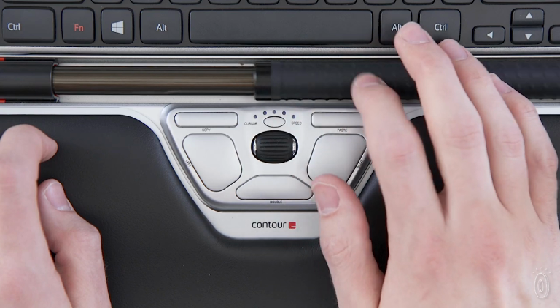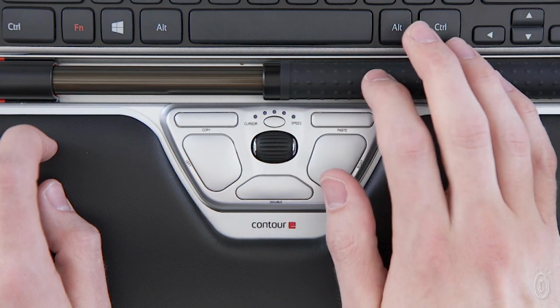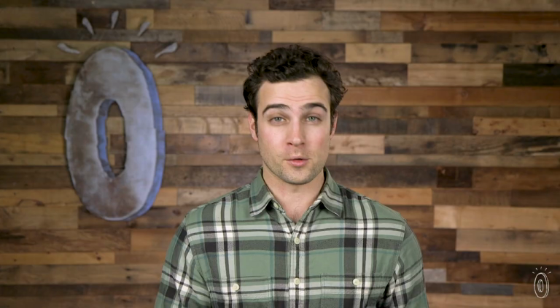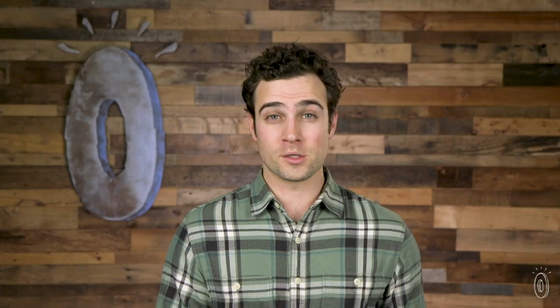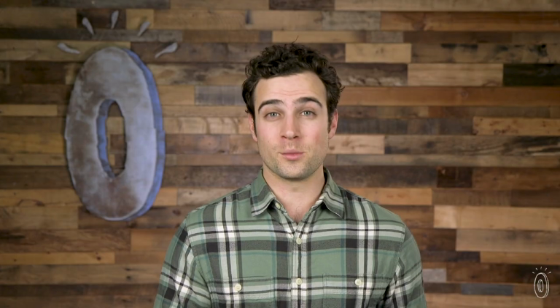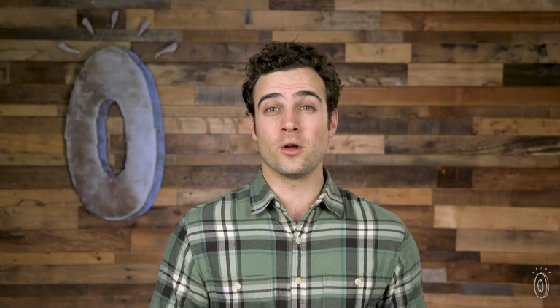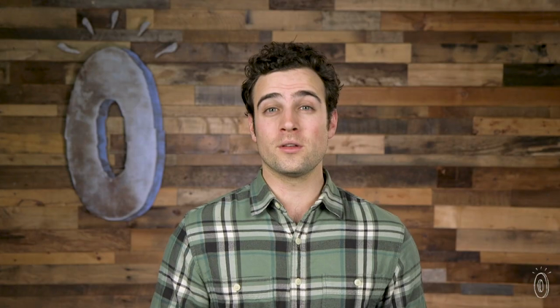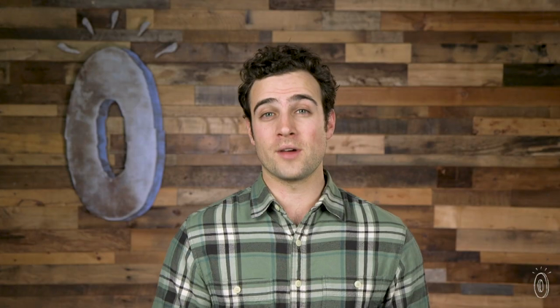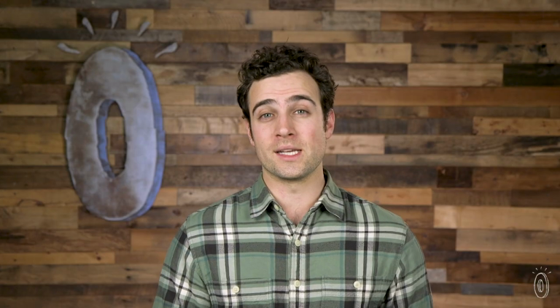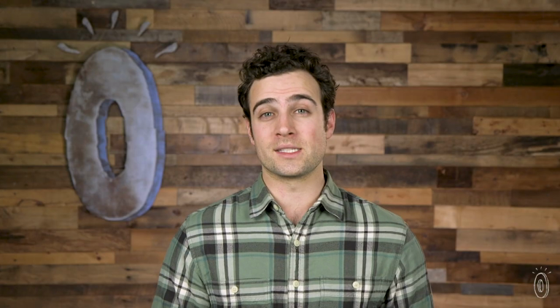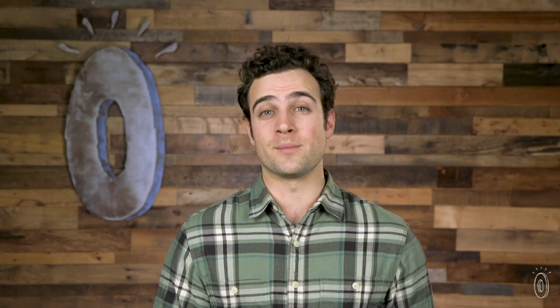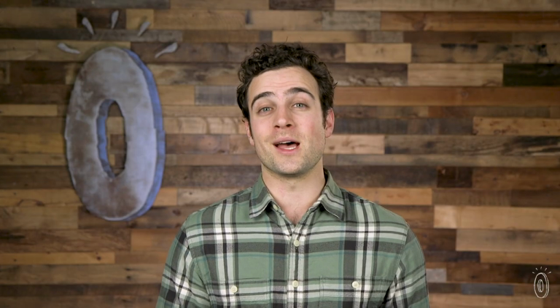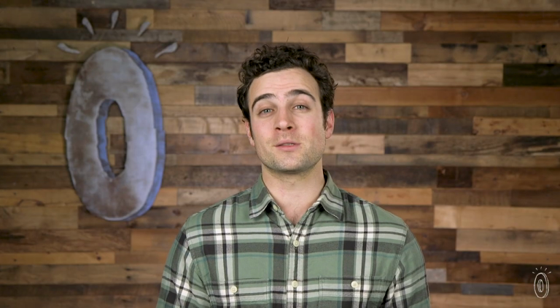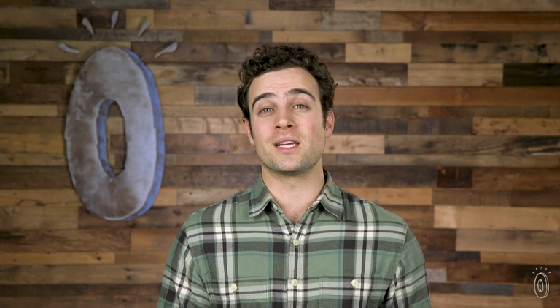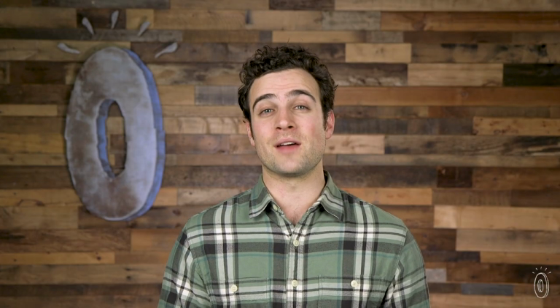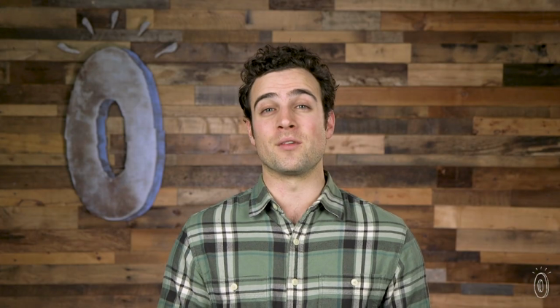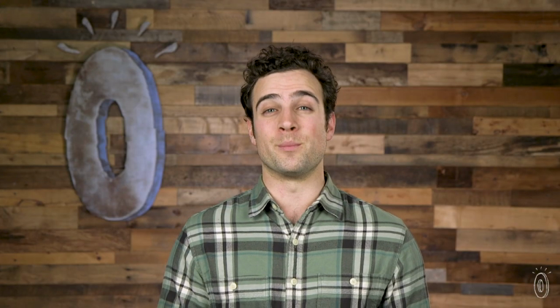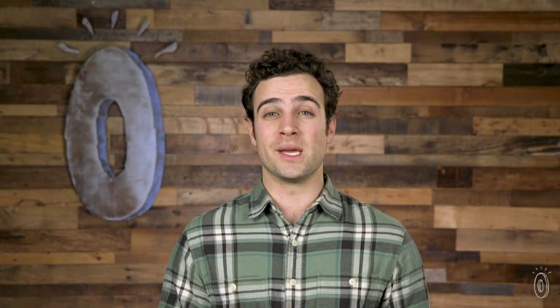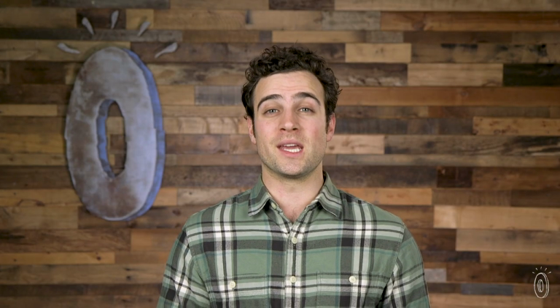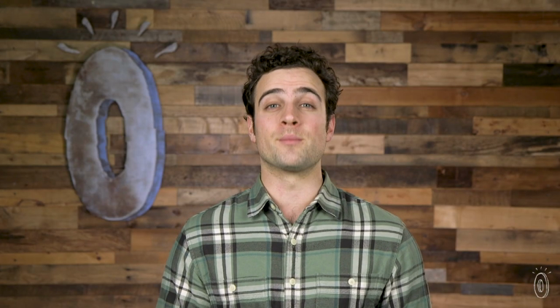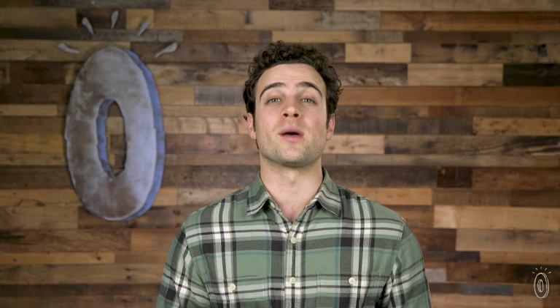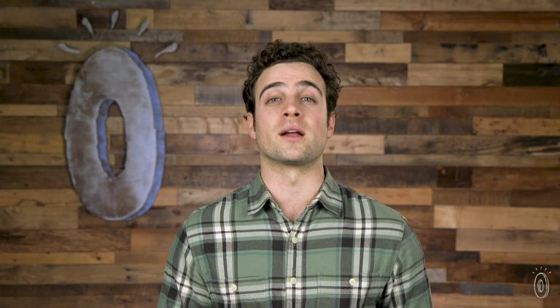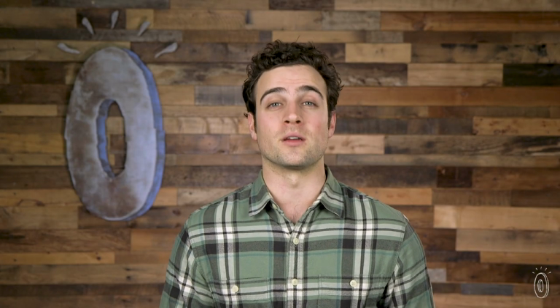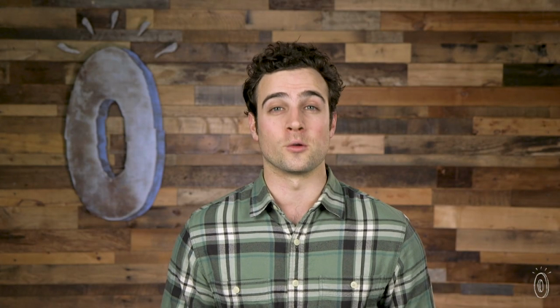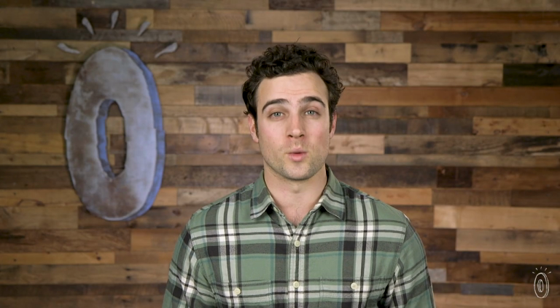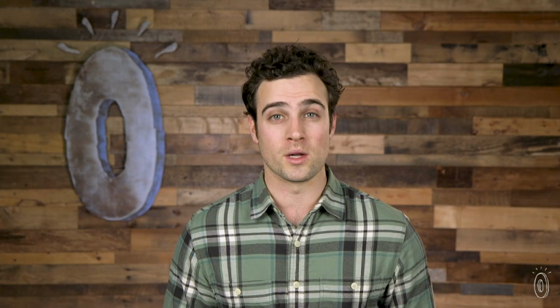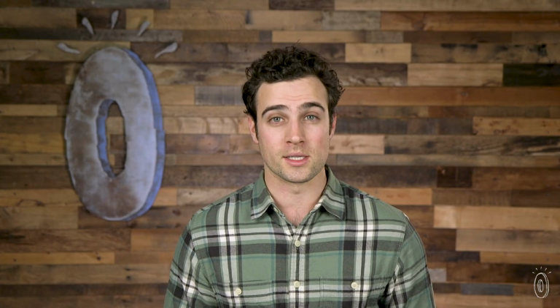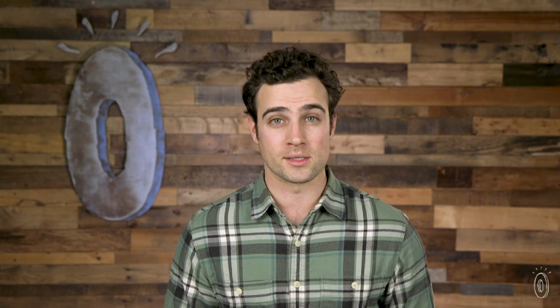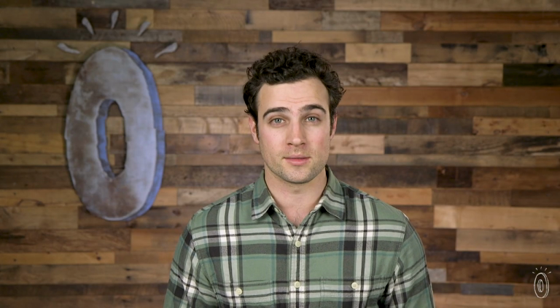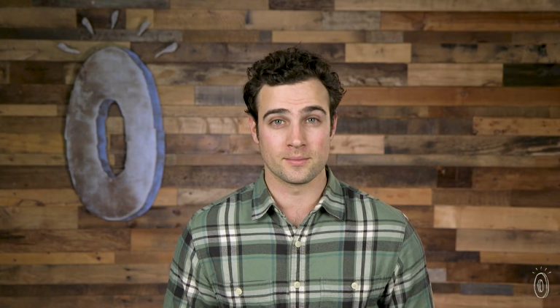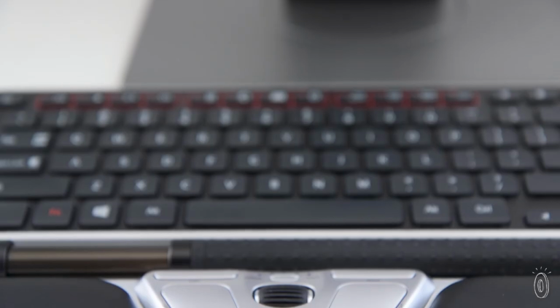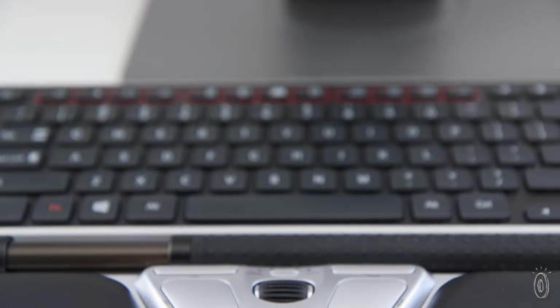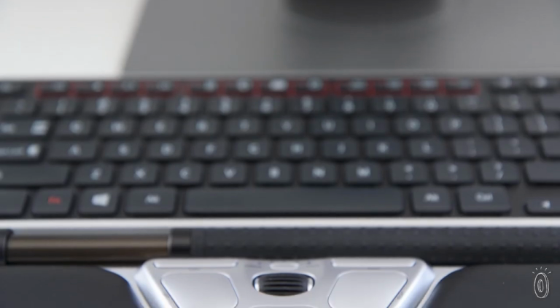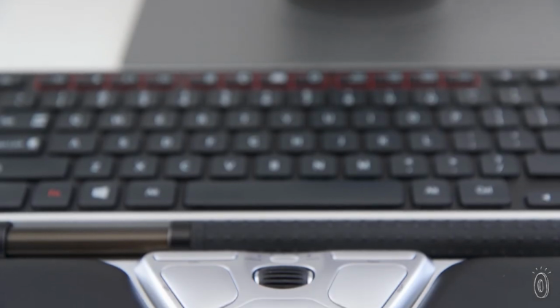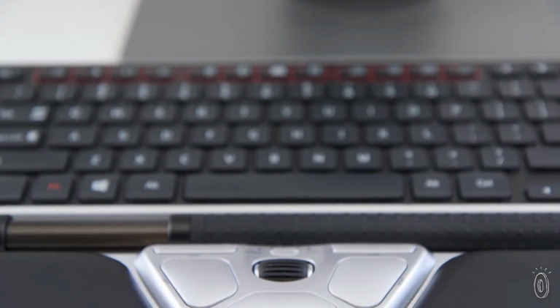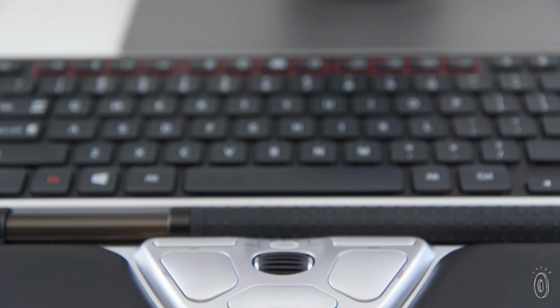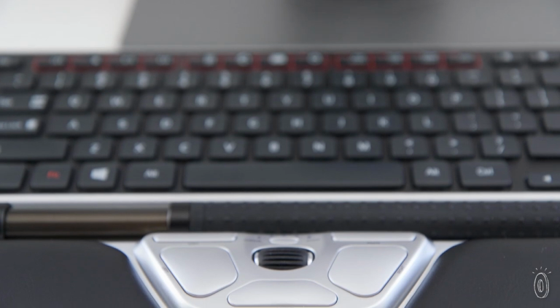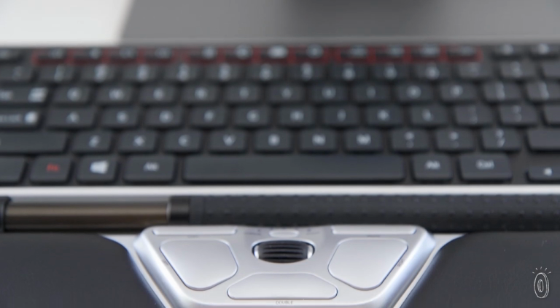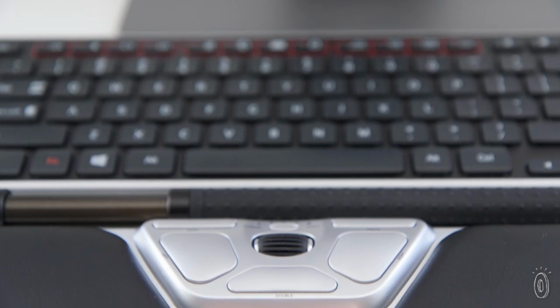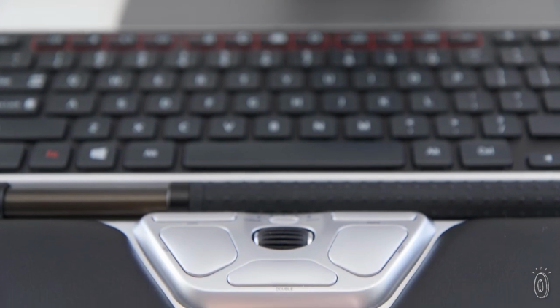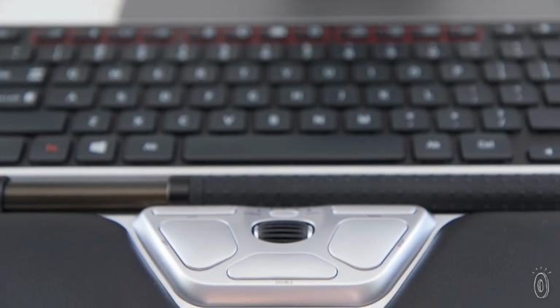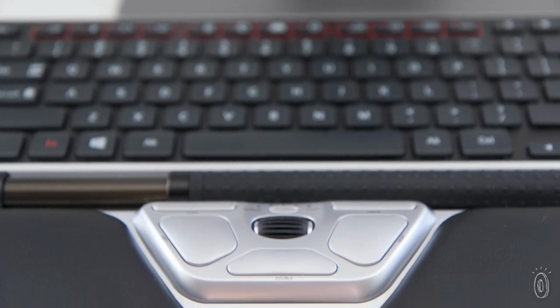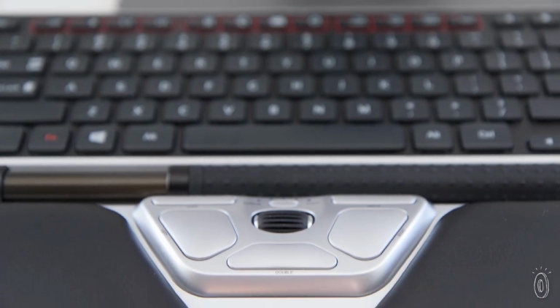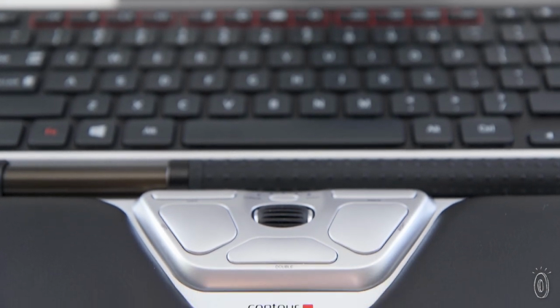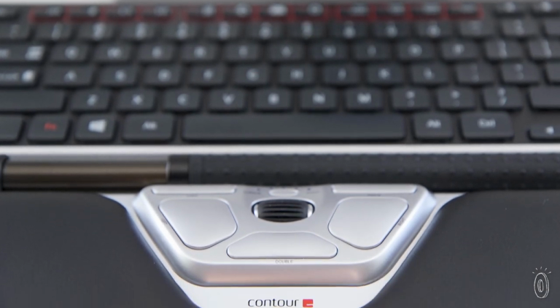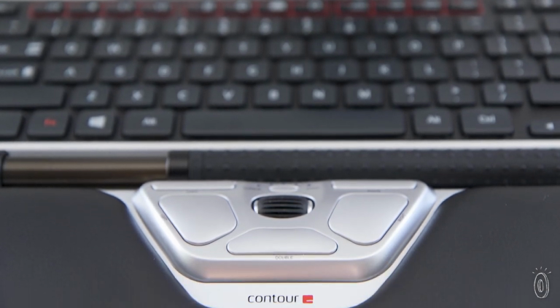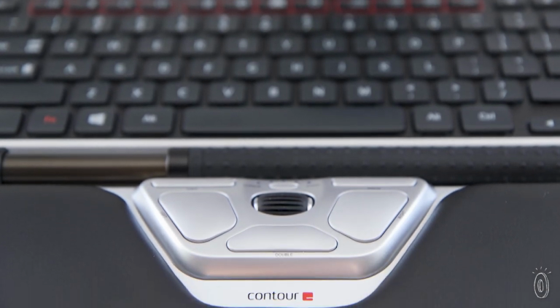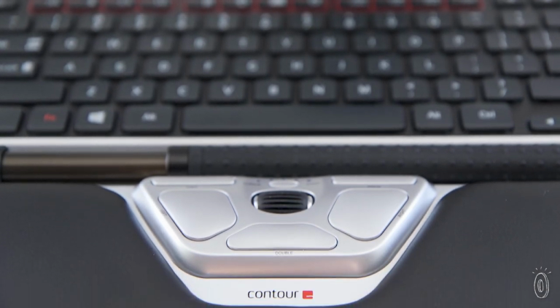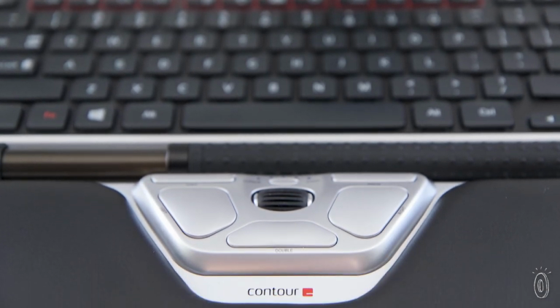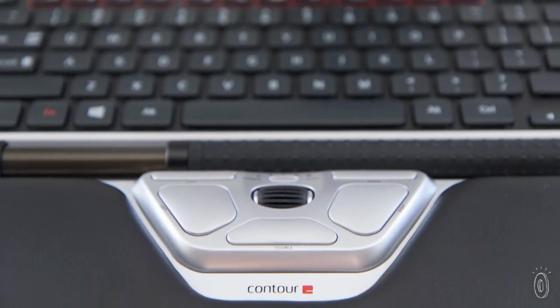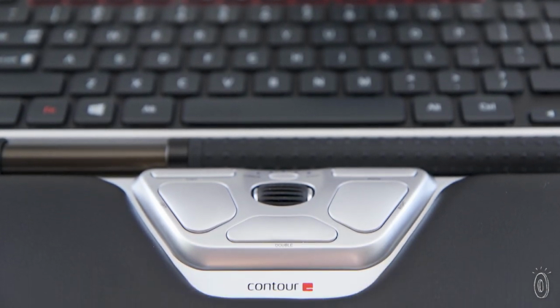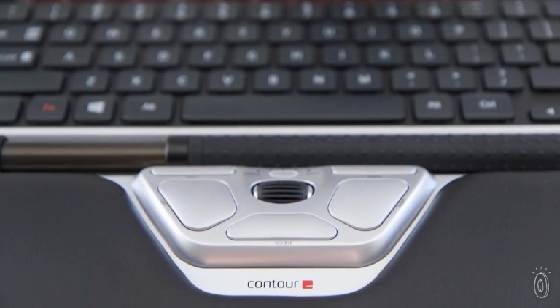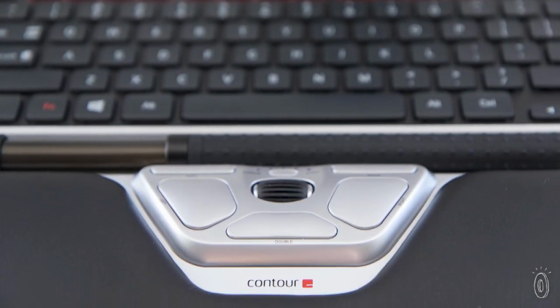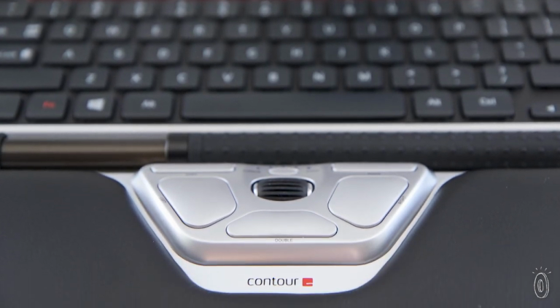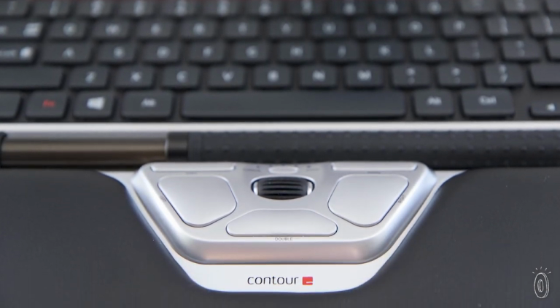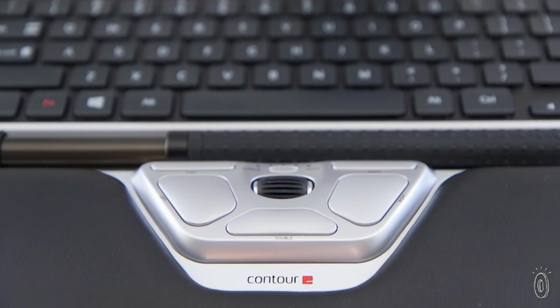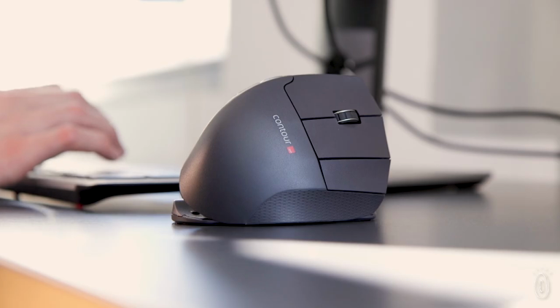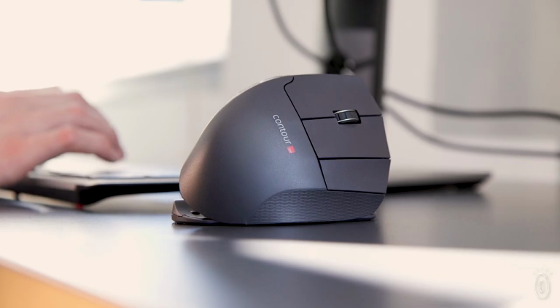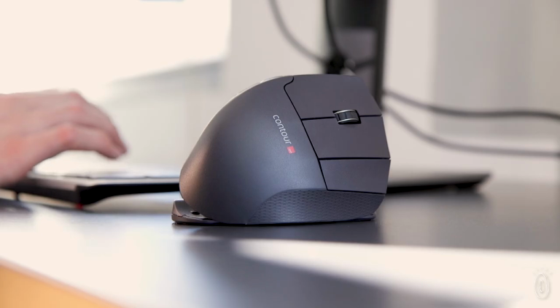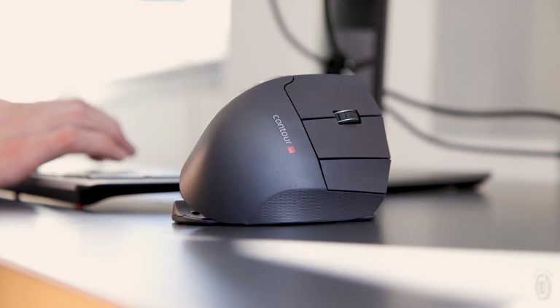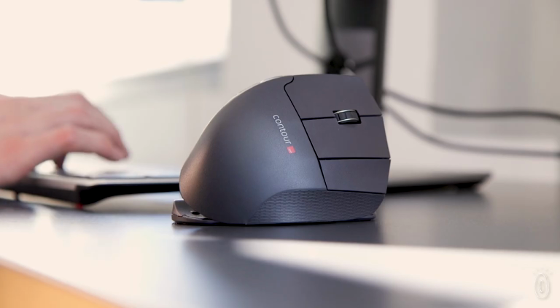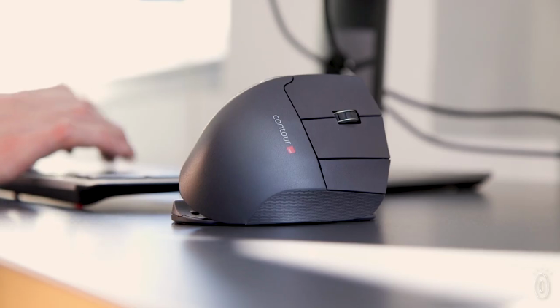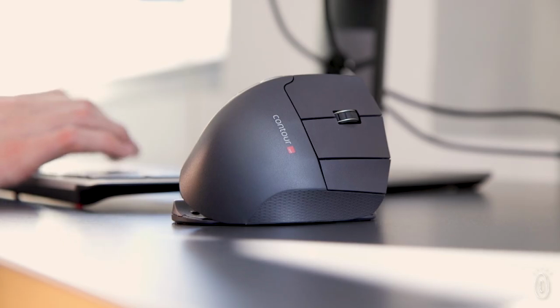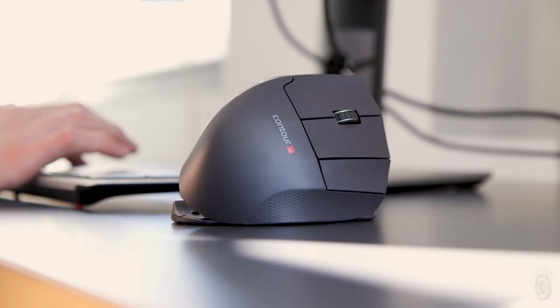For a small device, a mouse can have a big impact on your wellness. These redesigned mice are a smarter way to work and can make you feel better too.